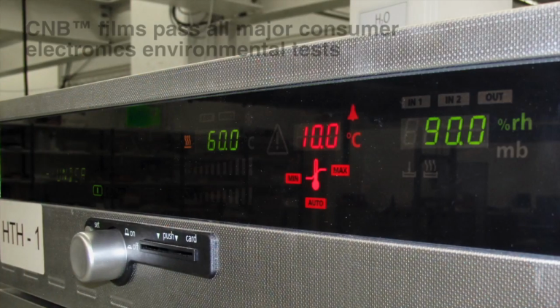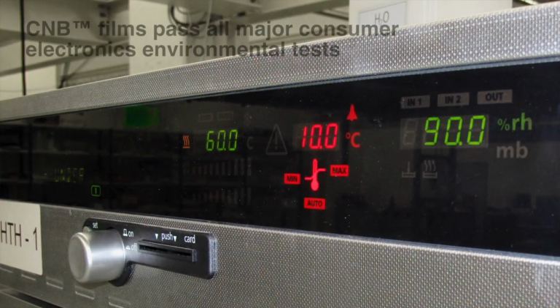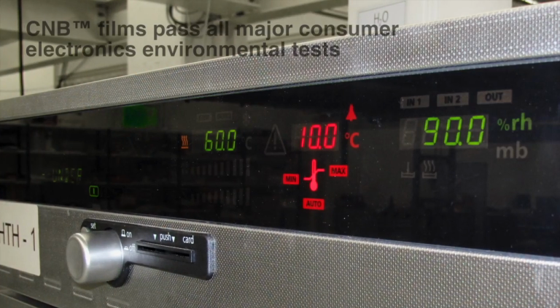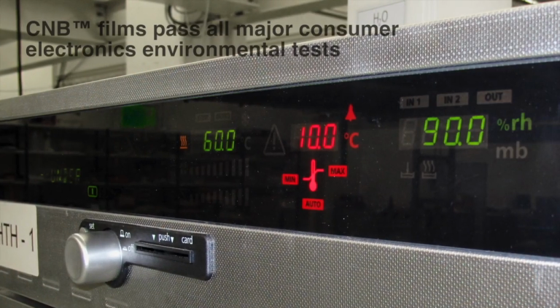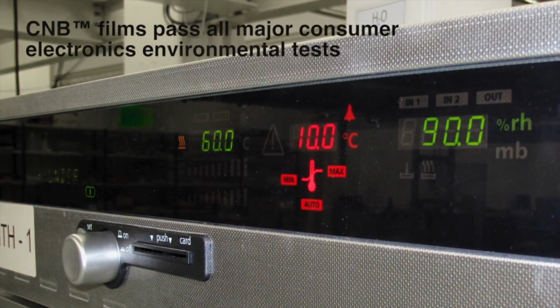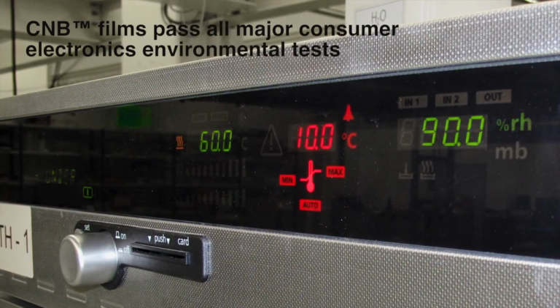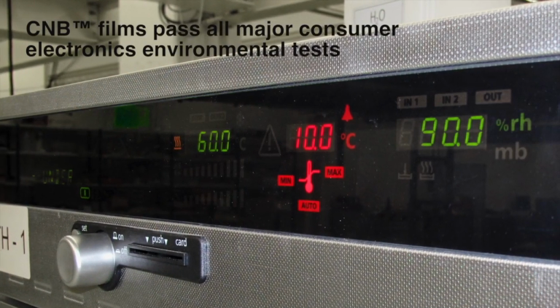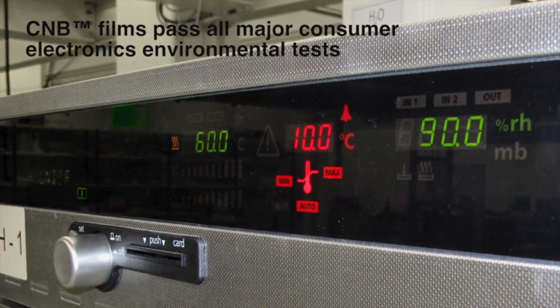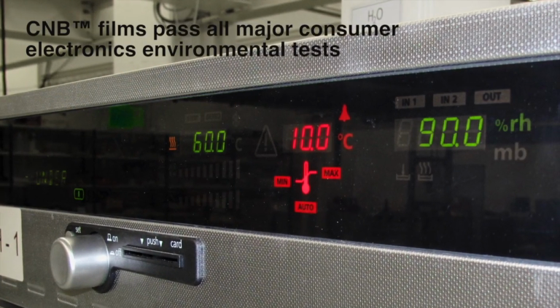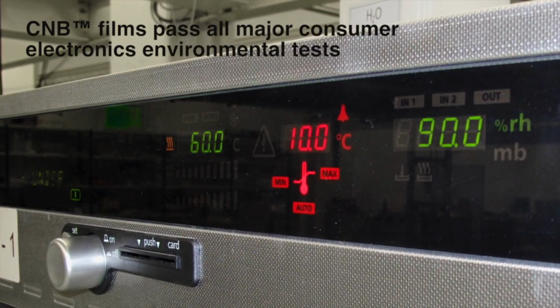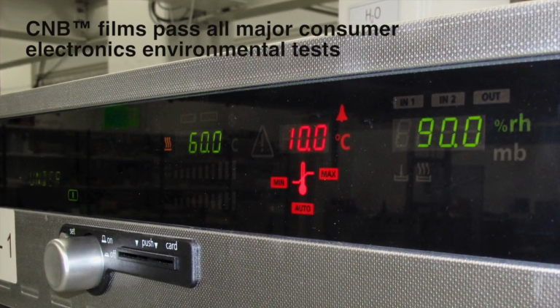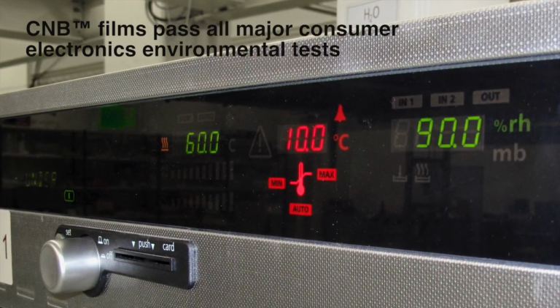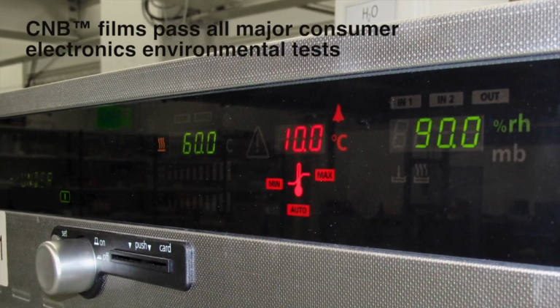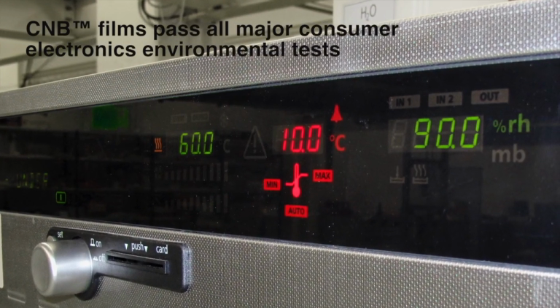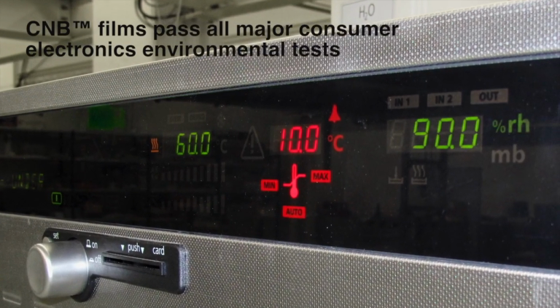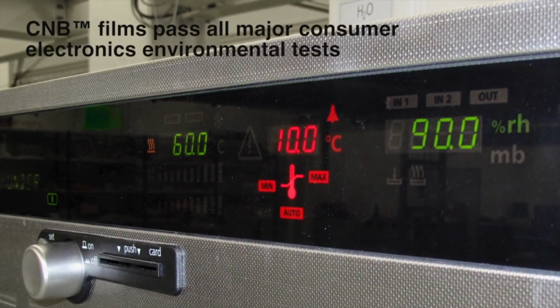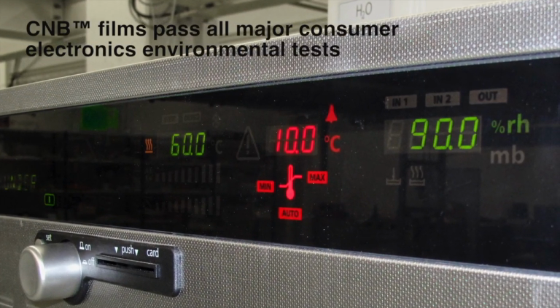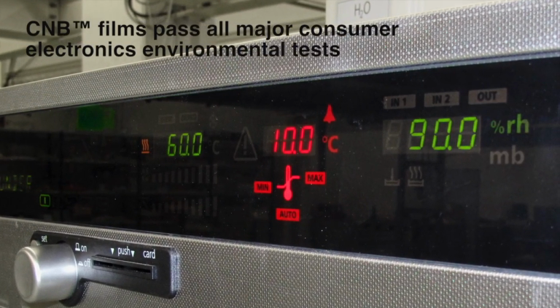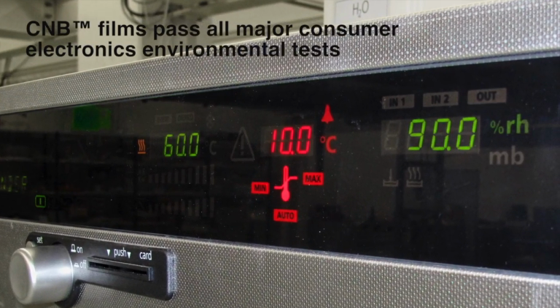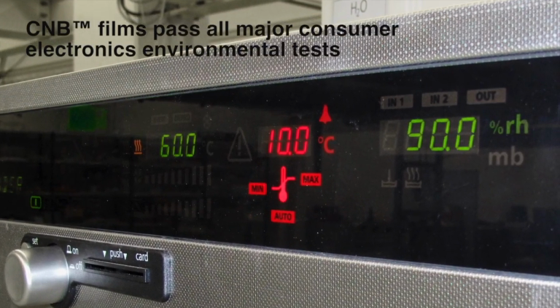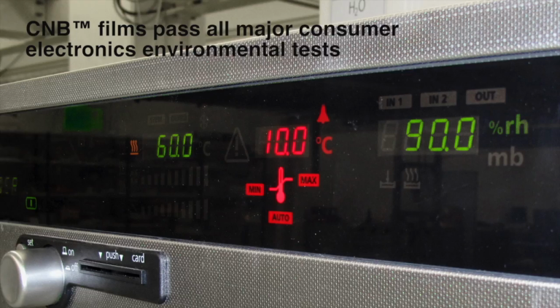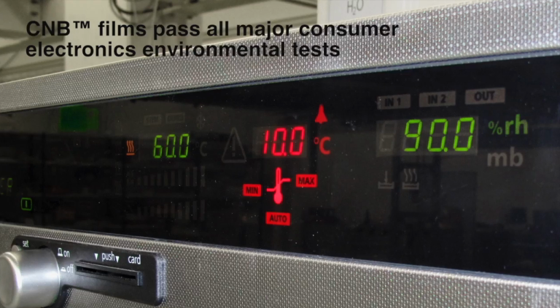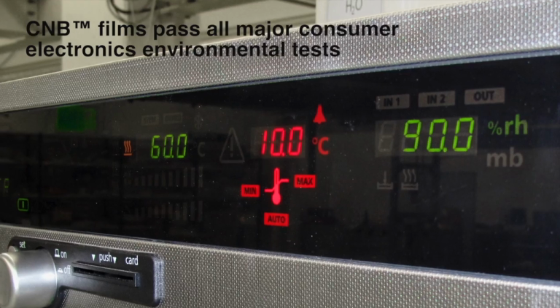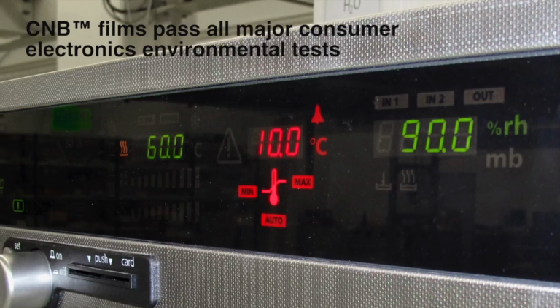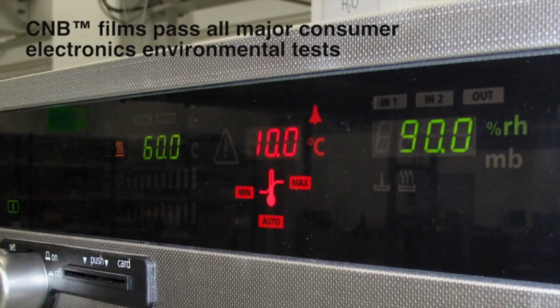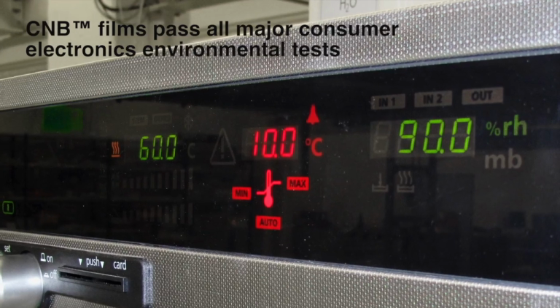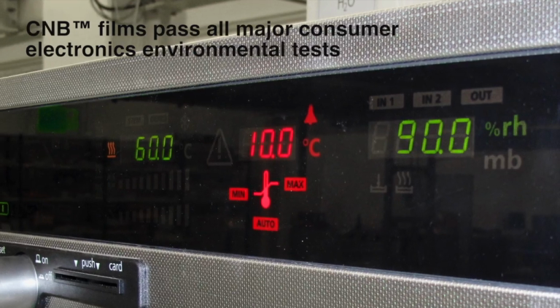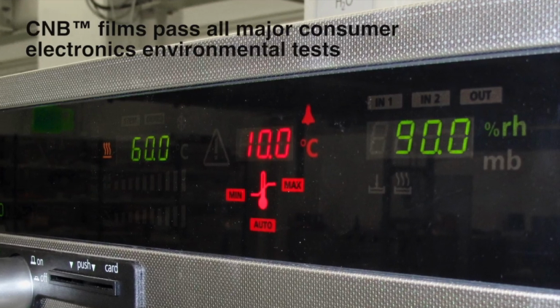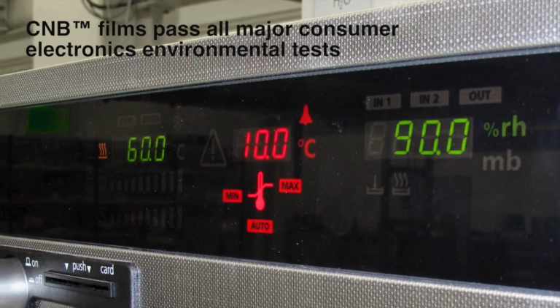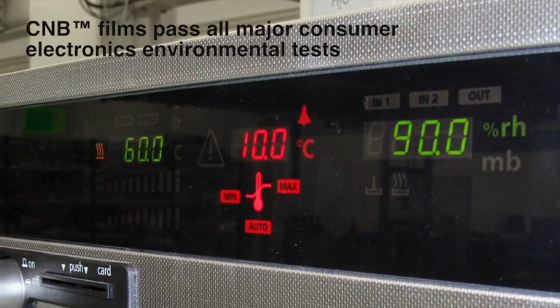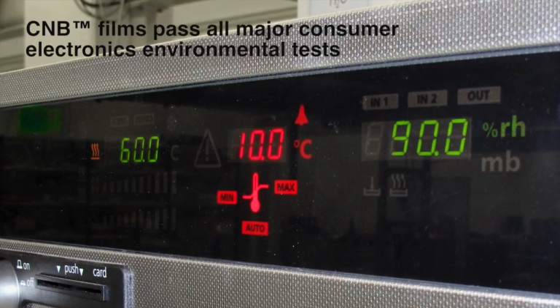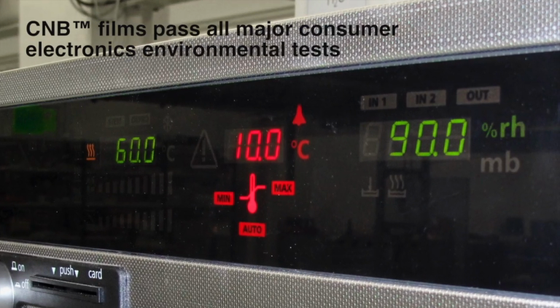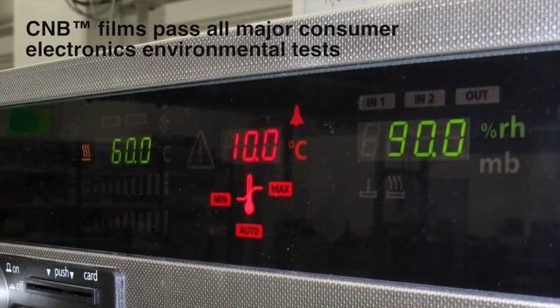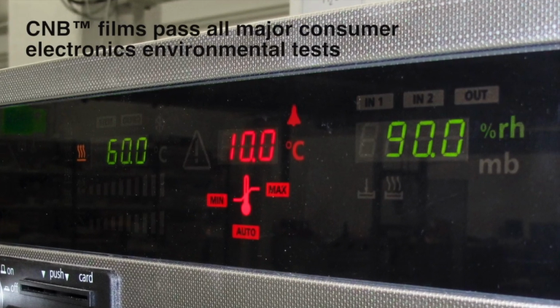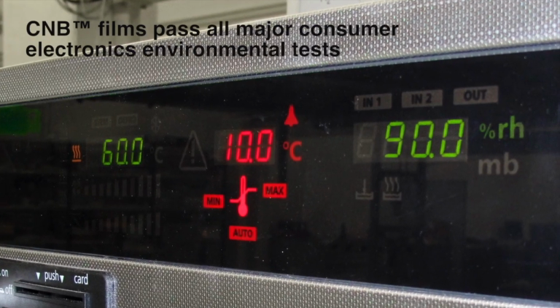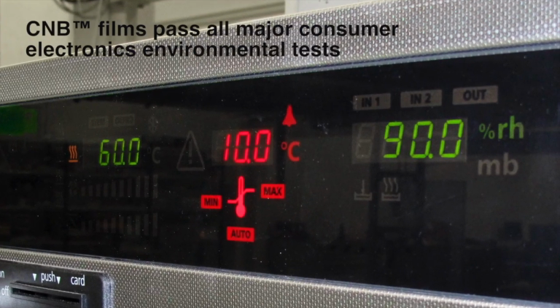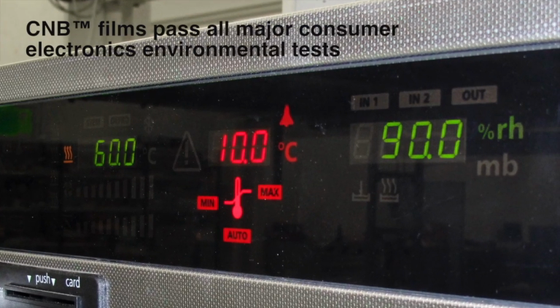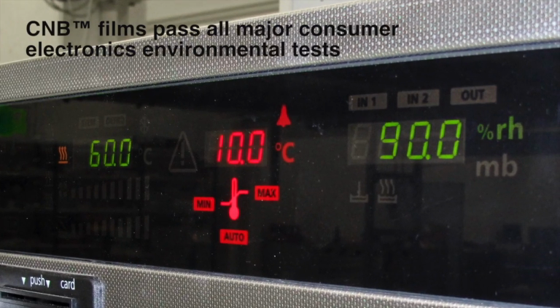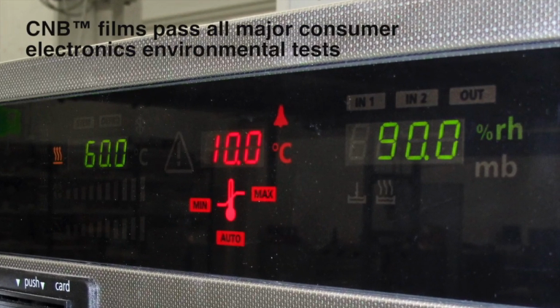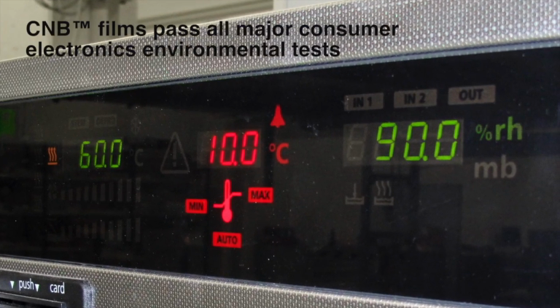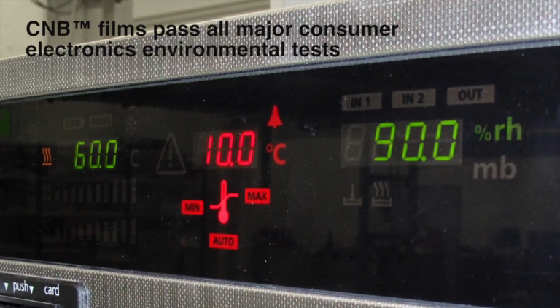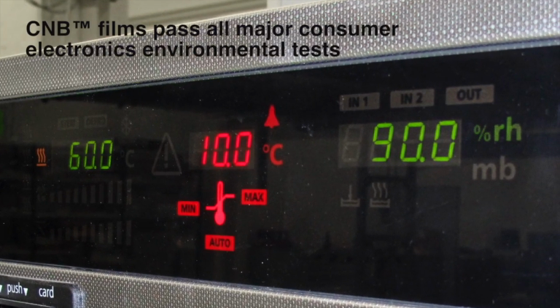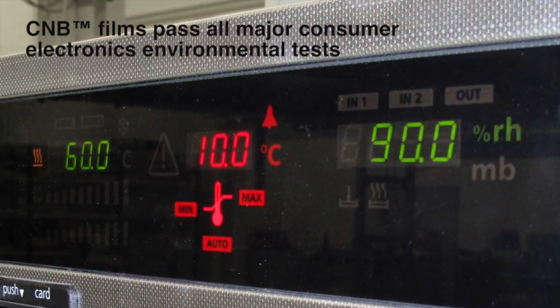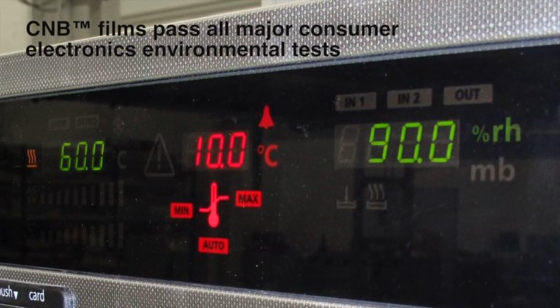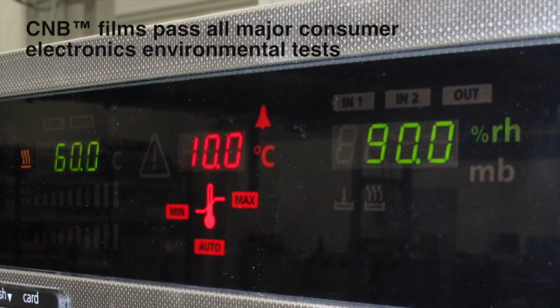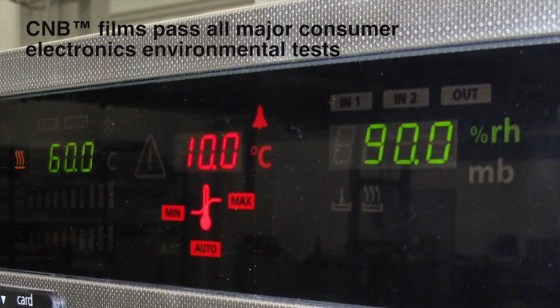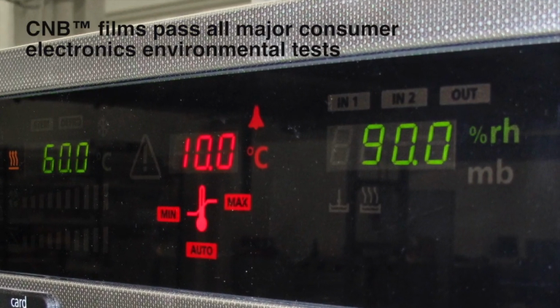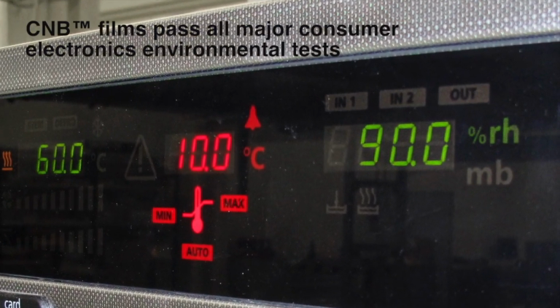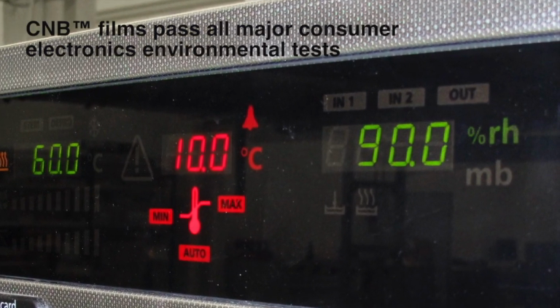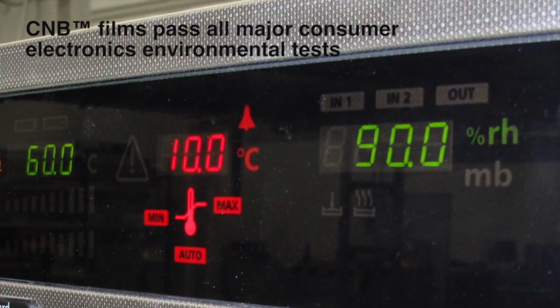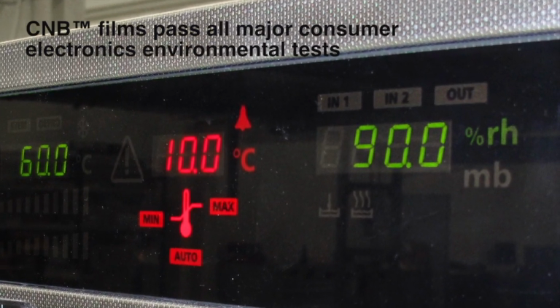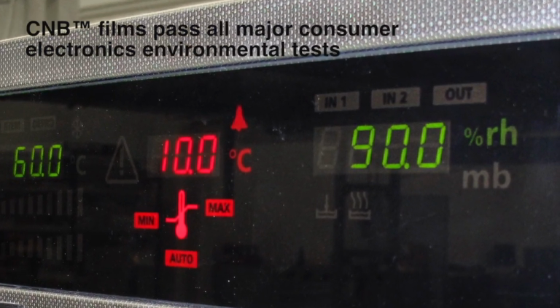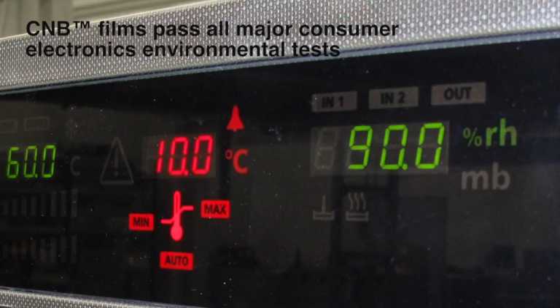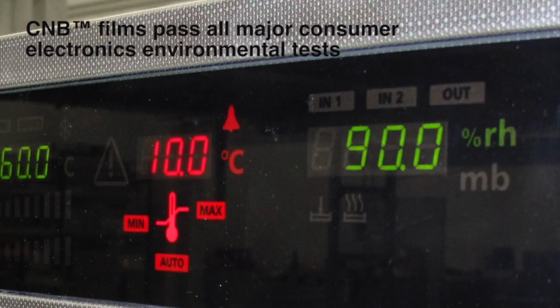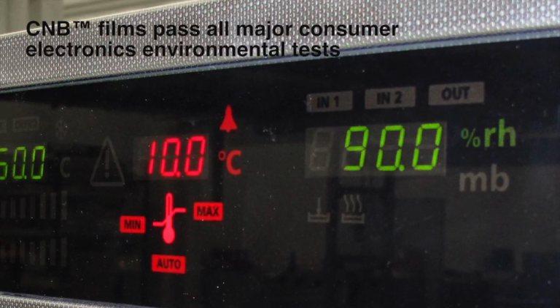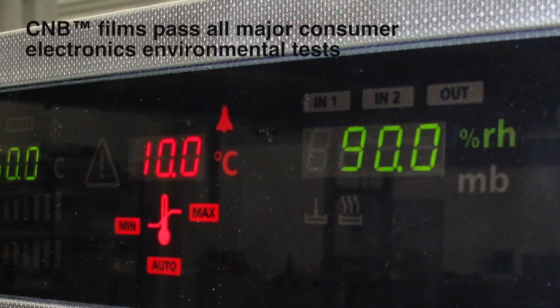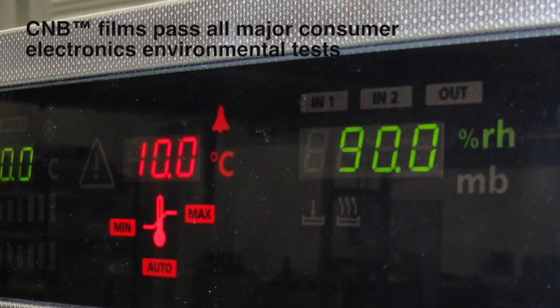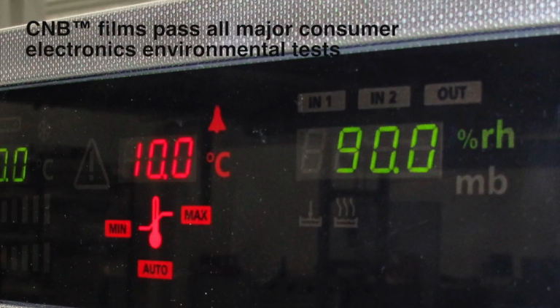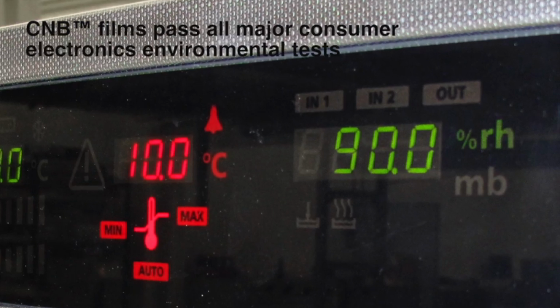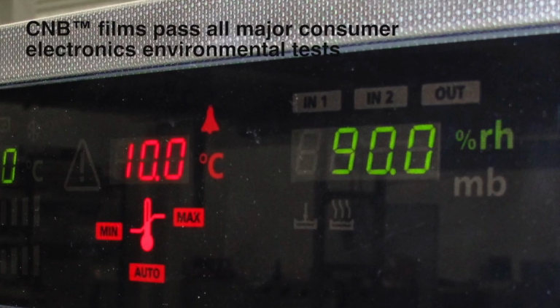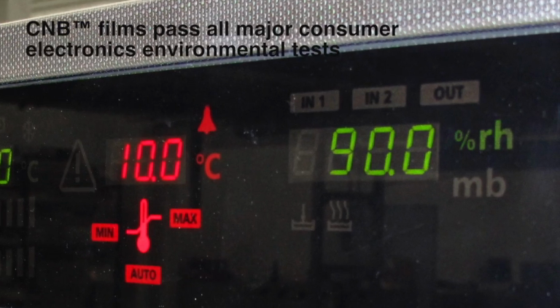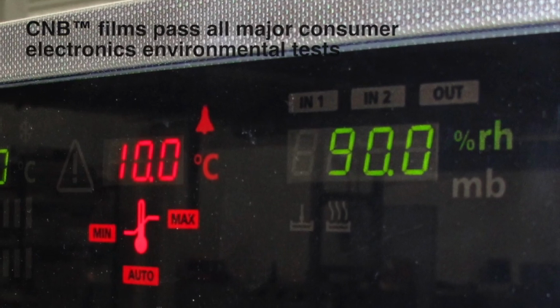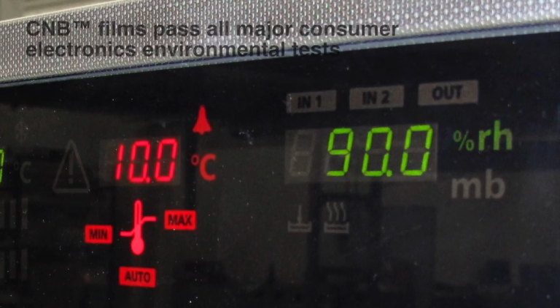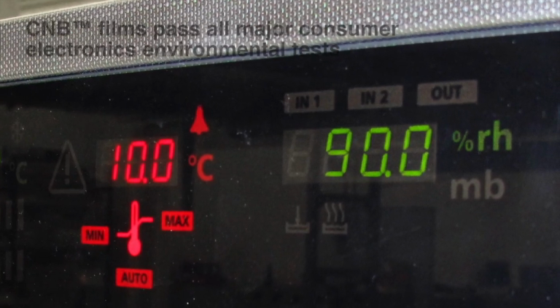Furthermore, CMB films now pass all the major consumer electronics environmental tests, including the demanding damp heat test.